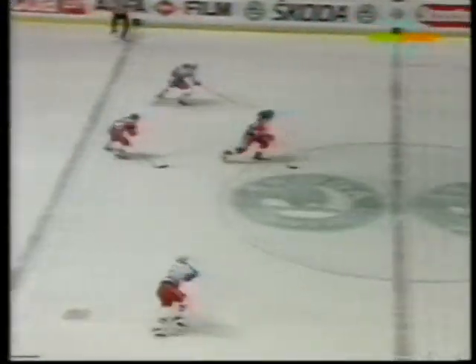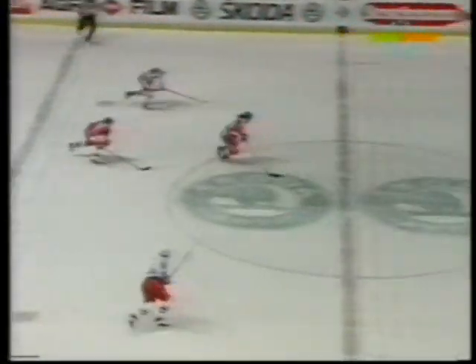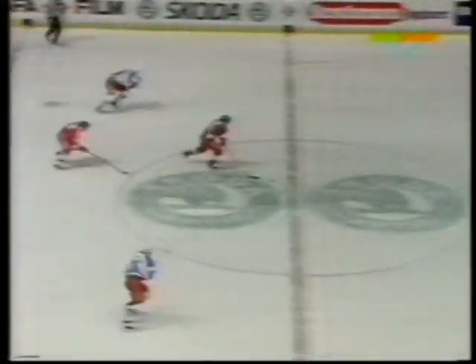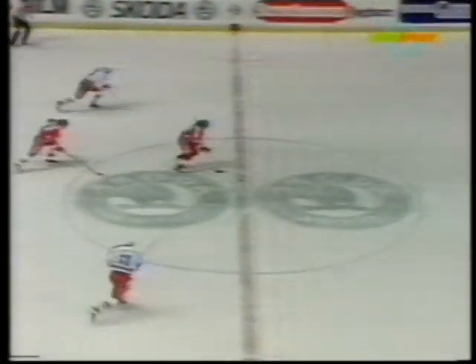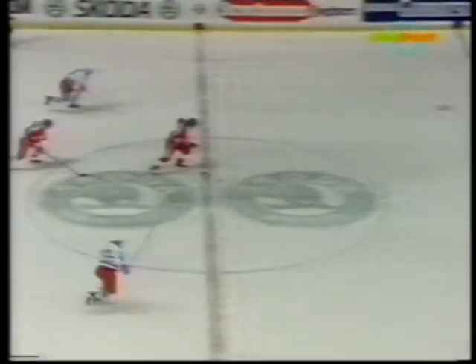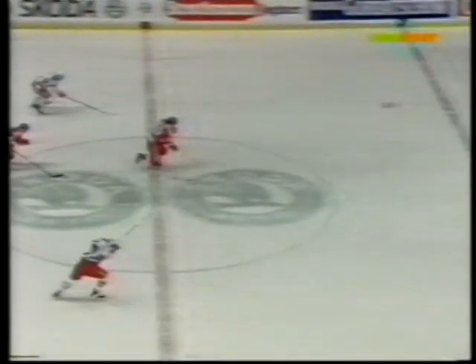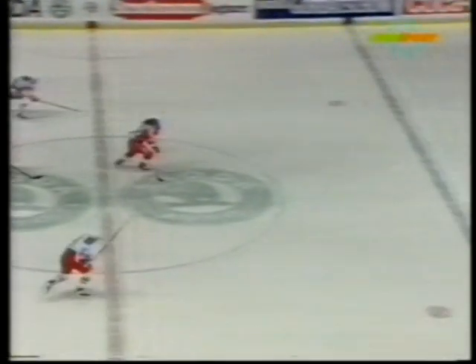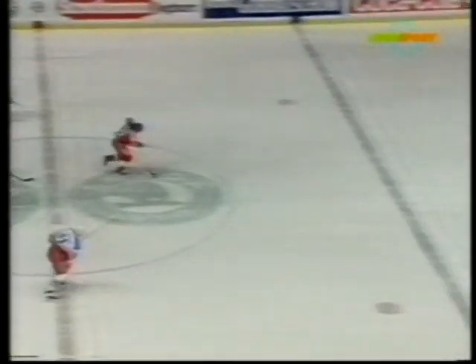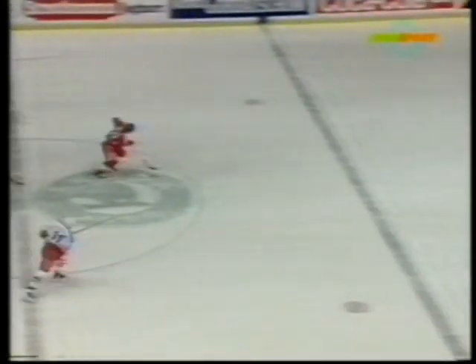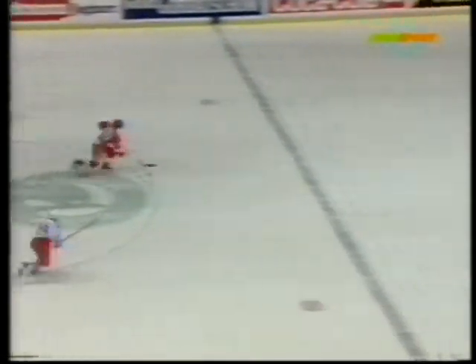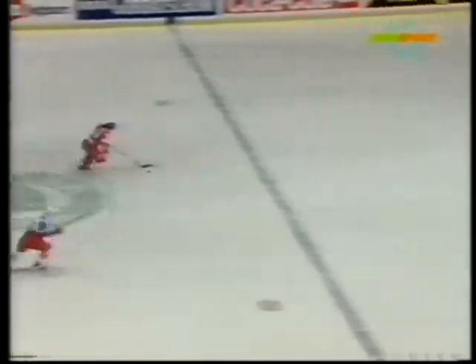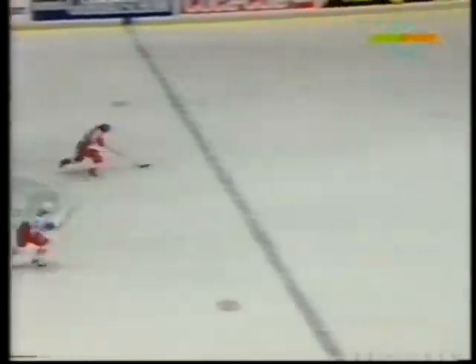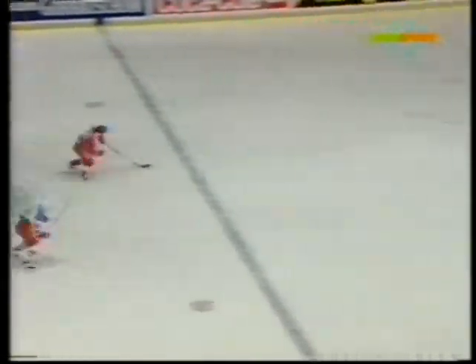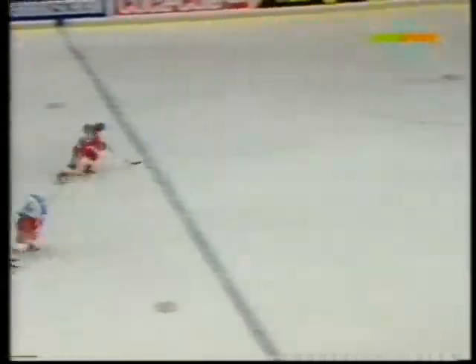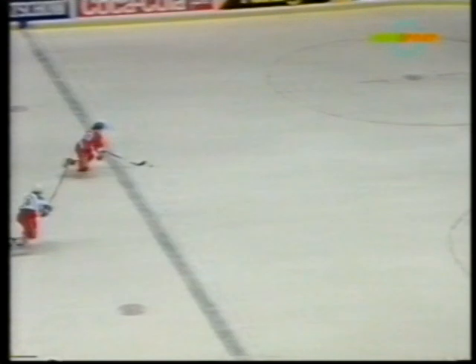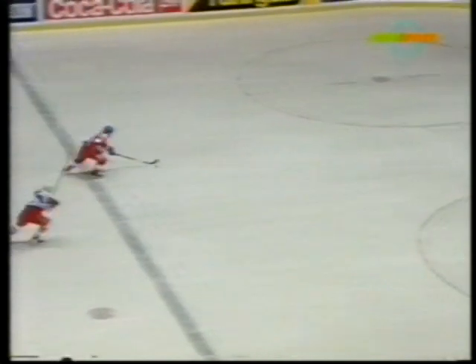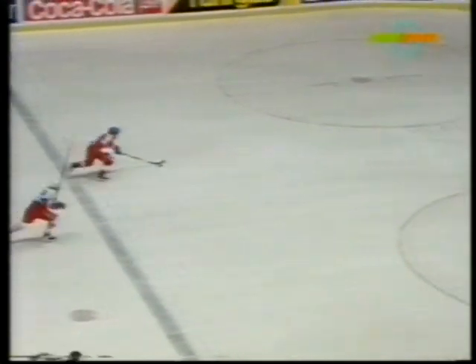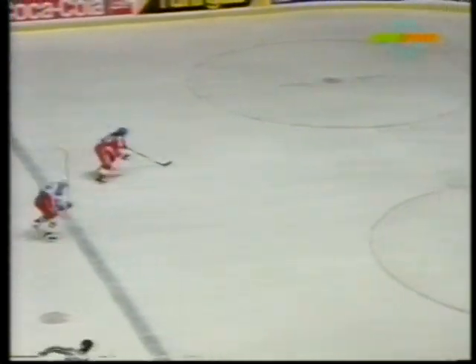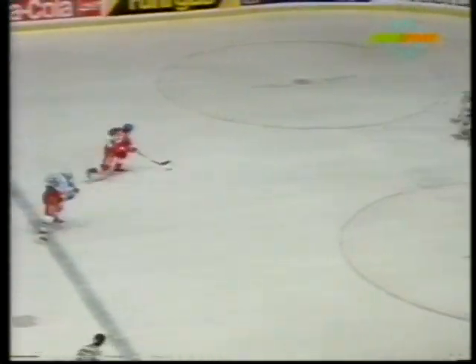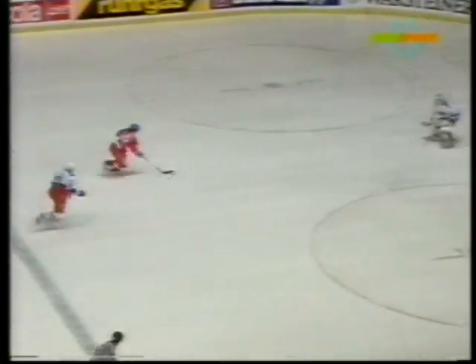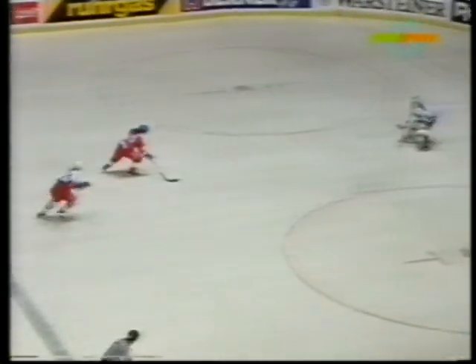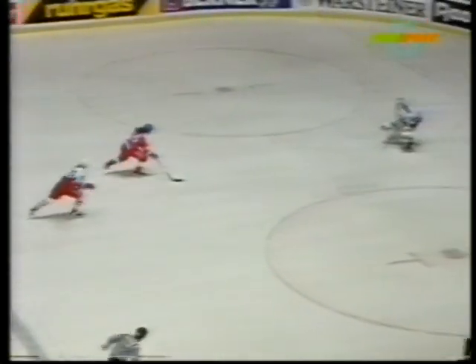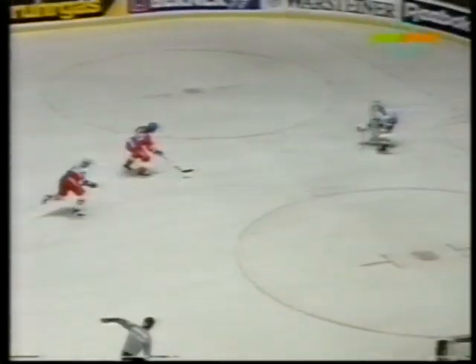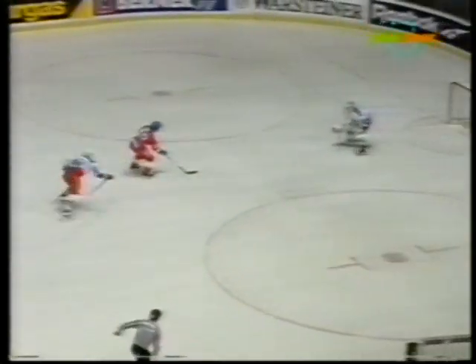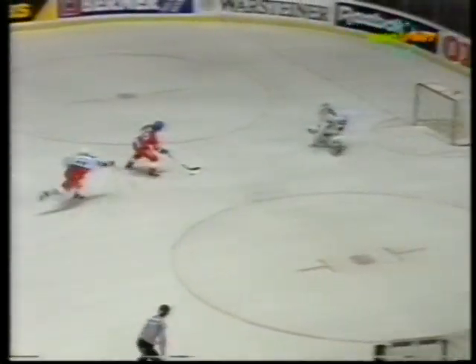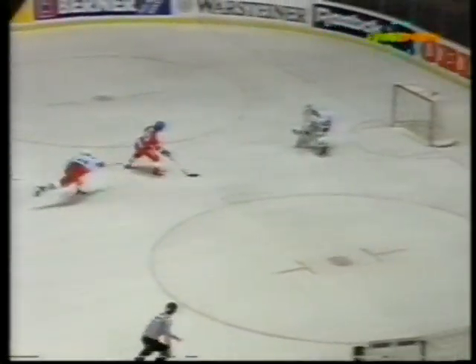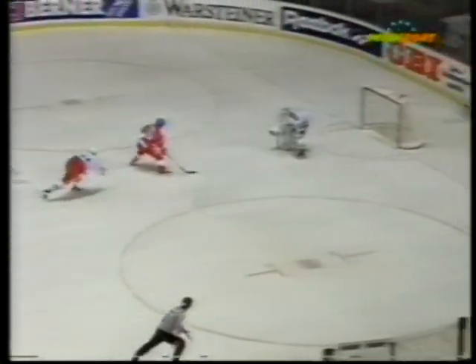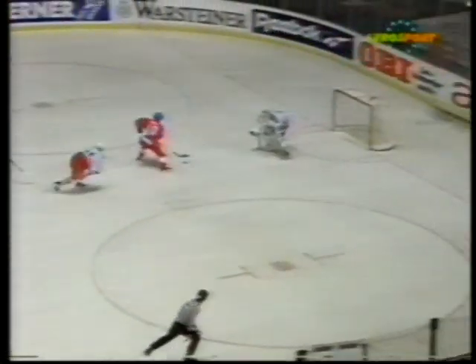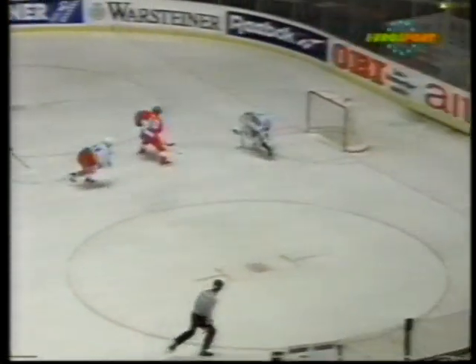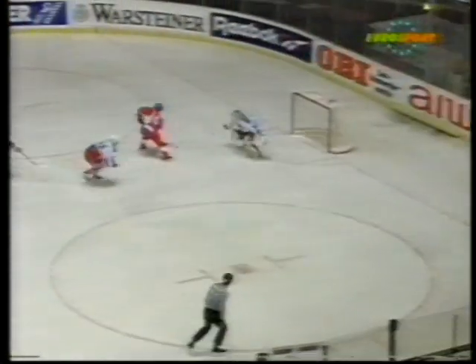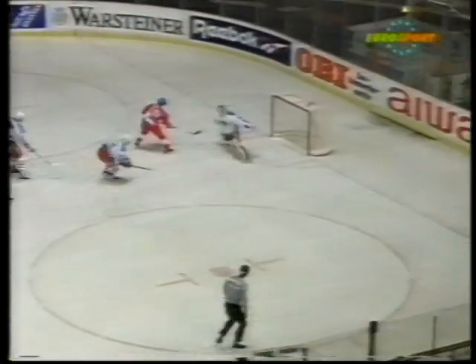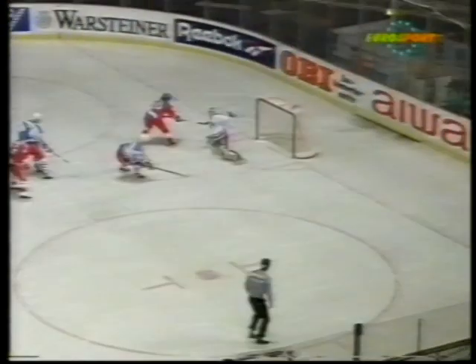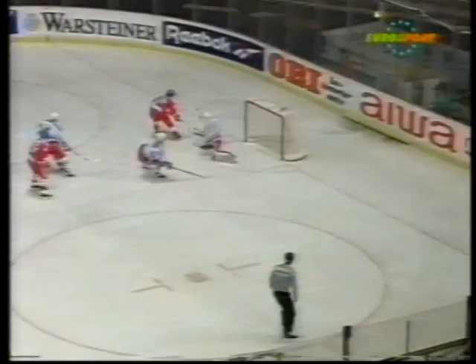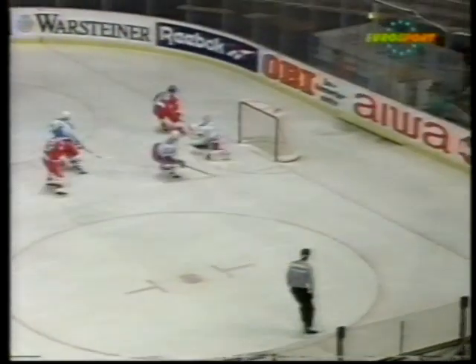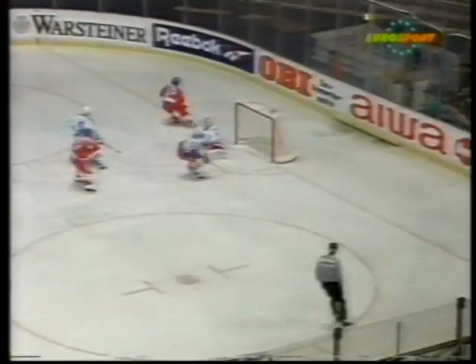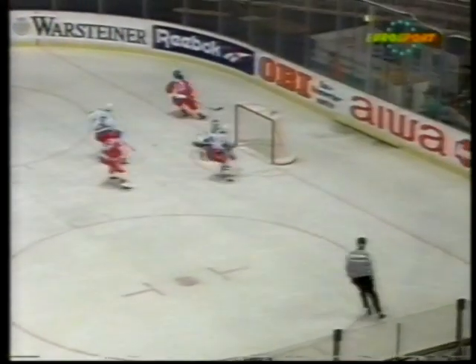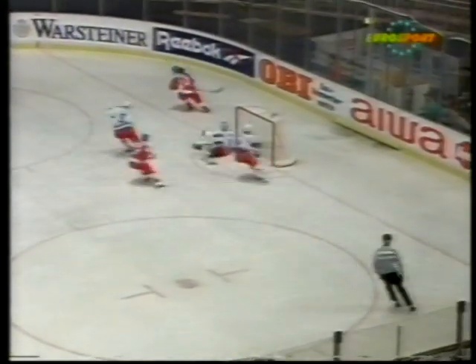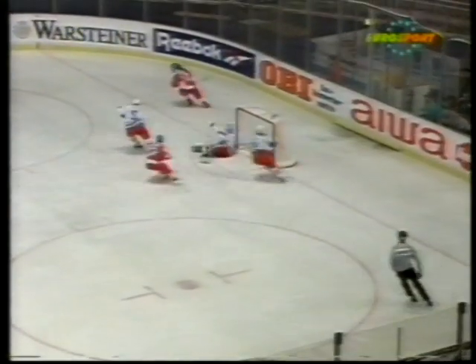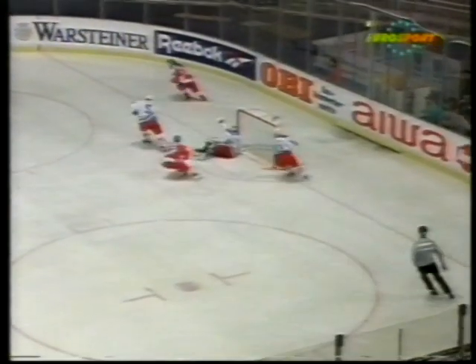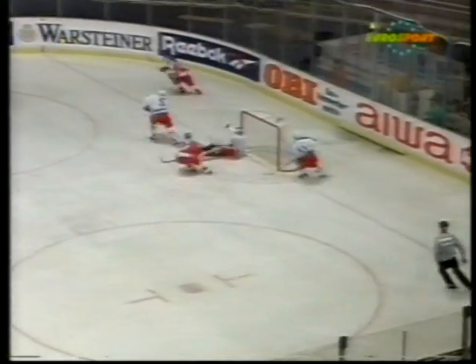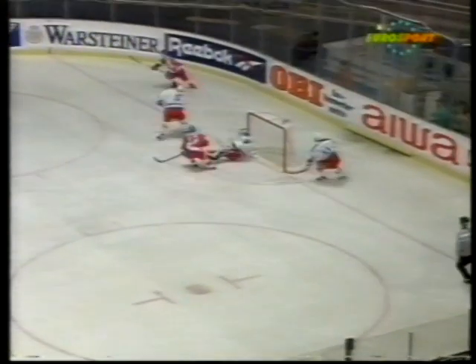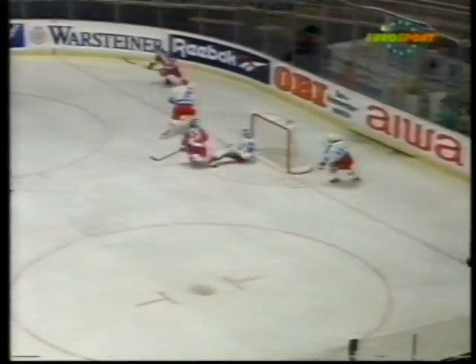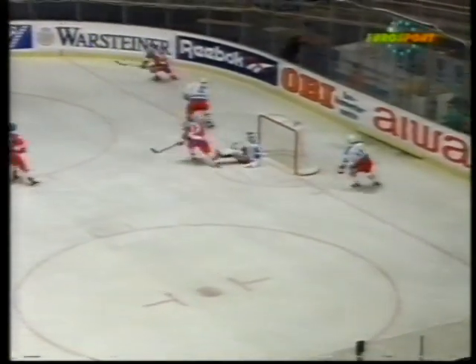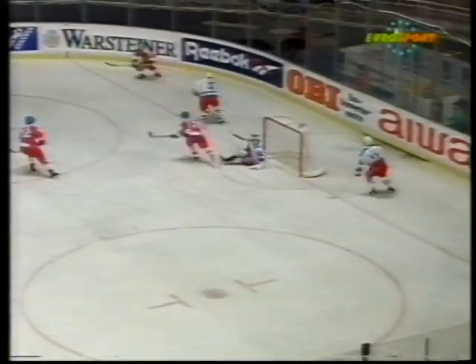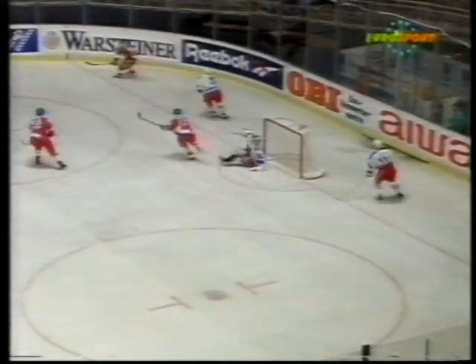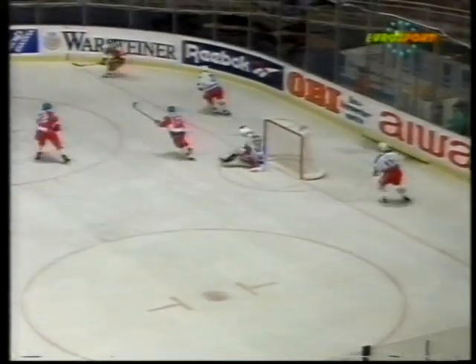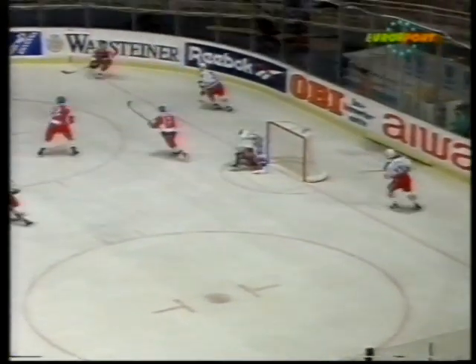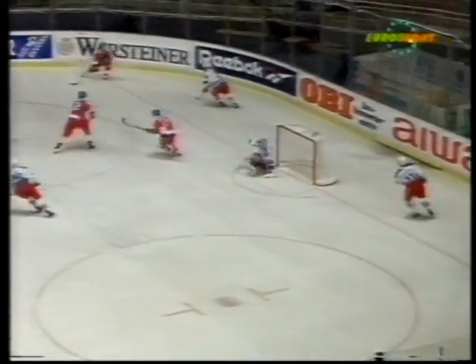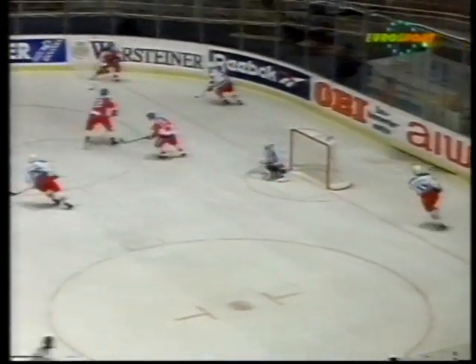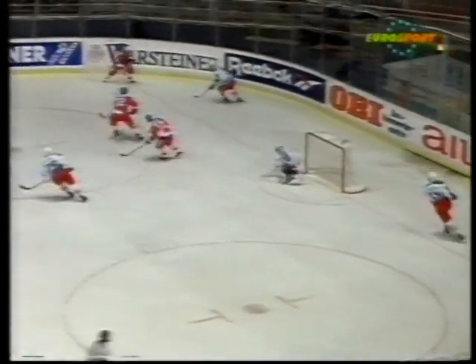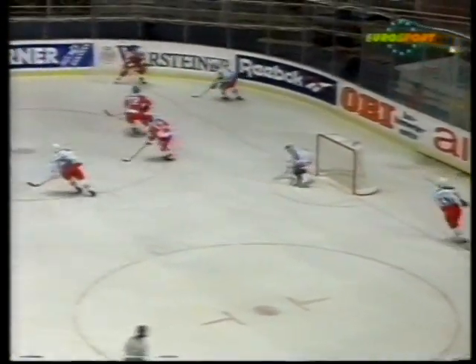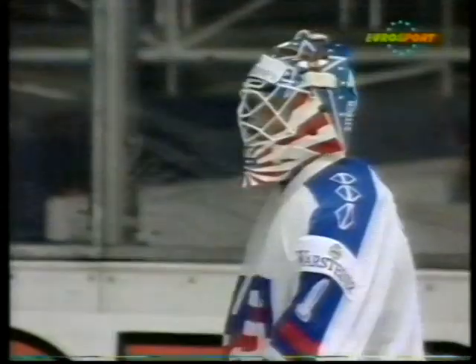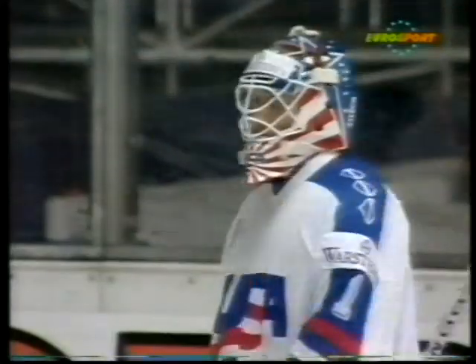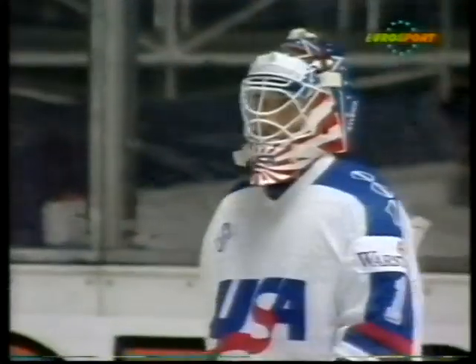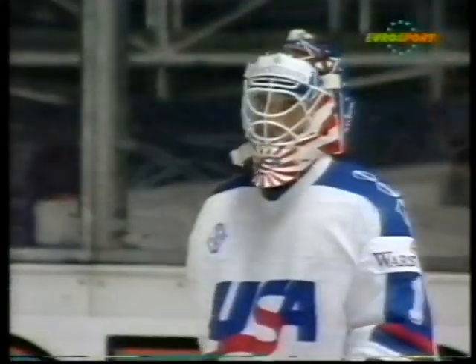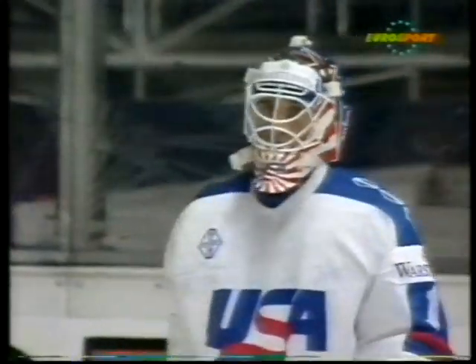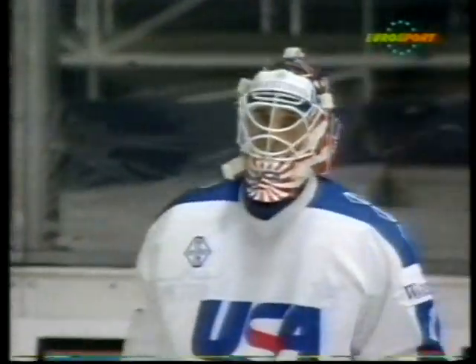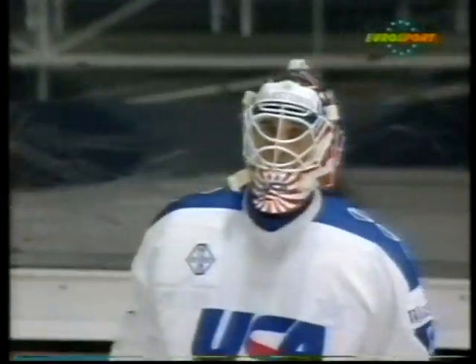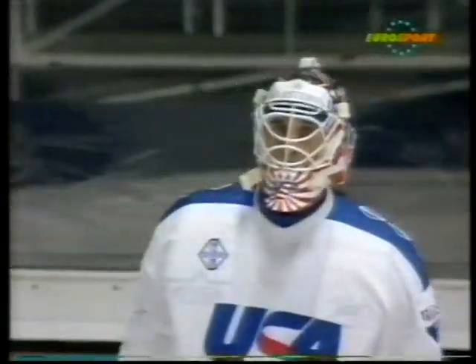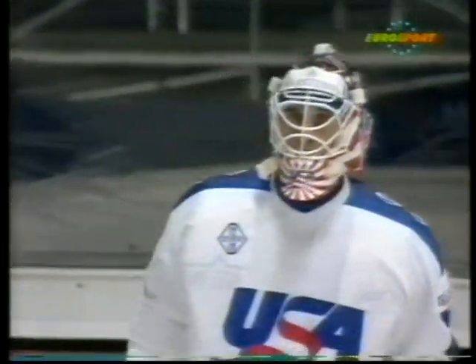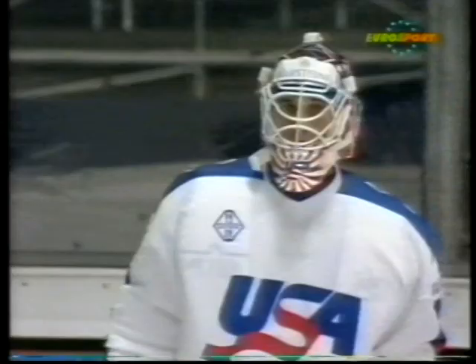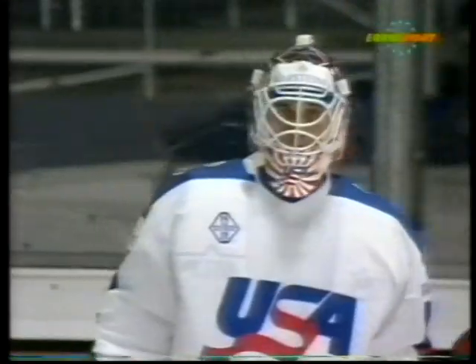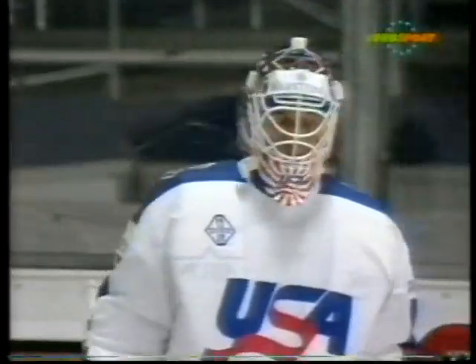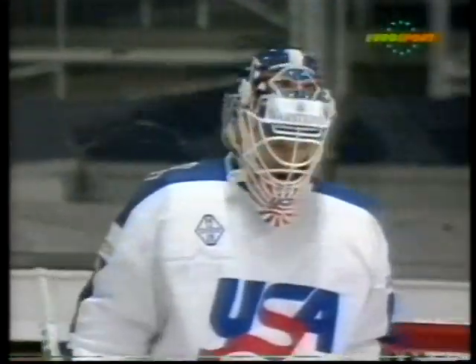Eurosport's second best save in the tournament so far goes to Michael Dunham of America. Great save against Petra Russell on the breakaway.